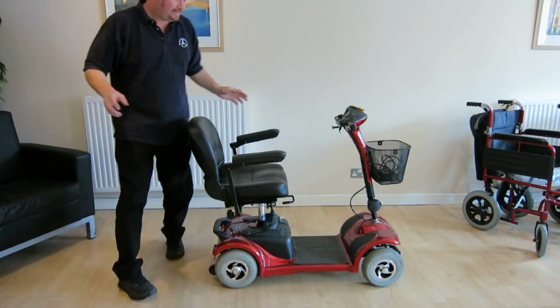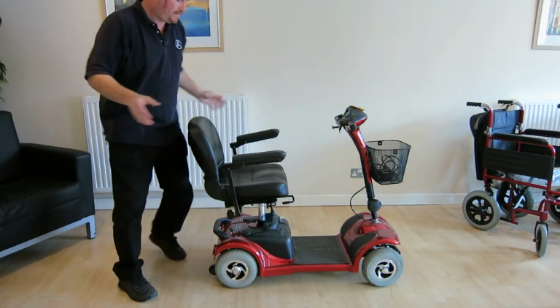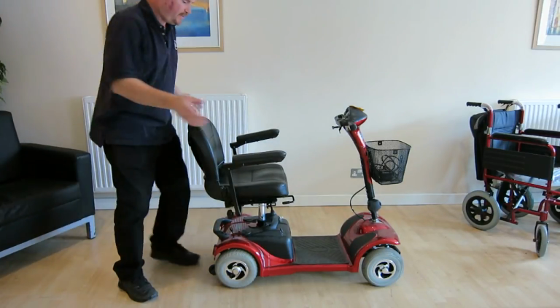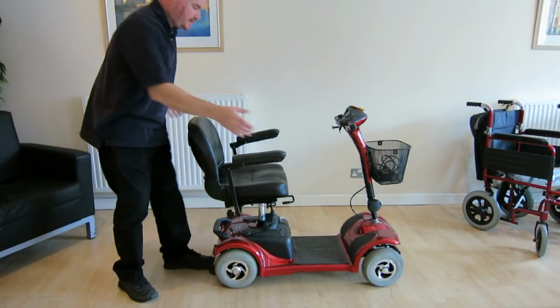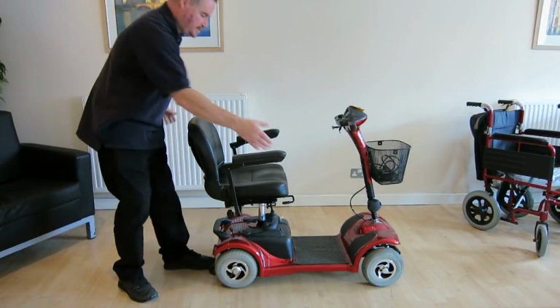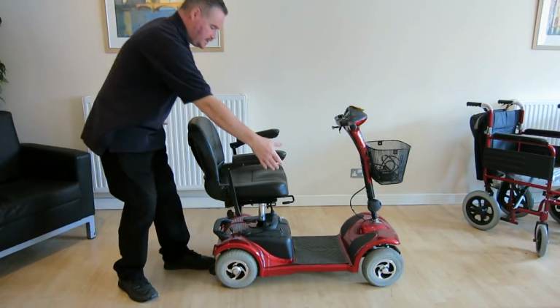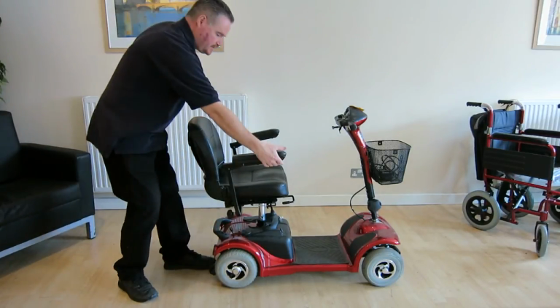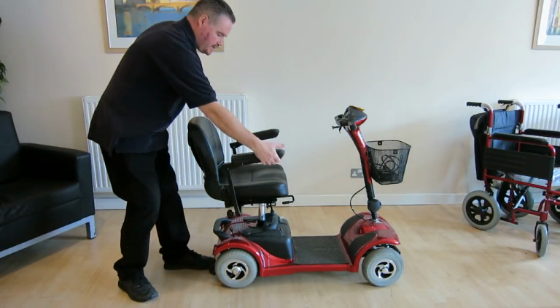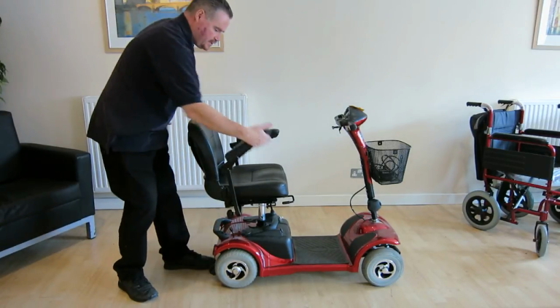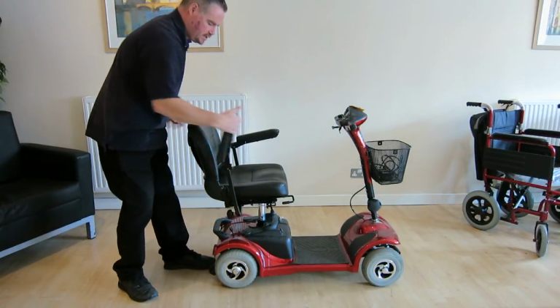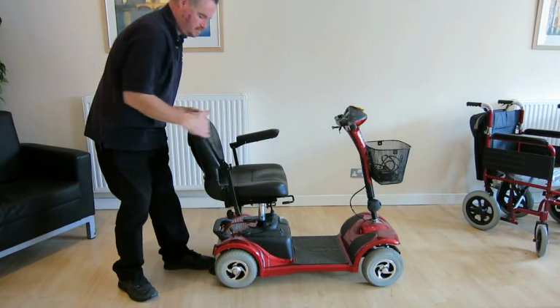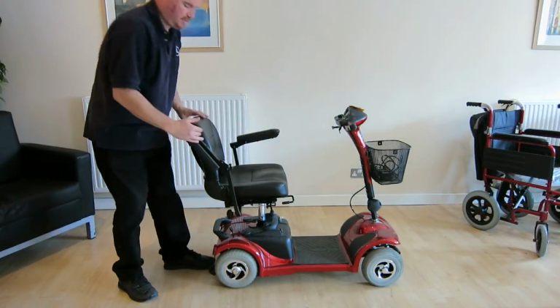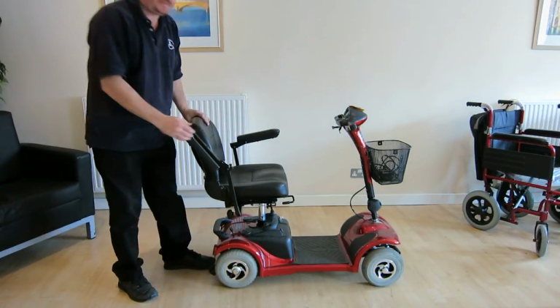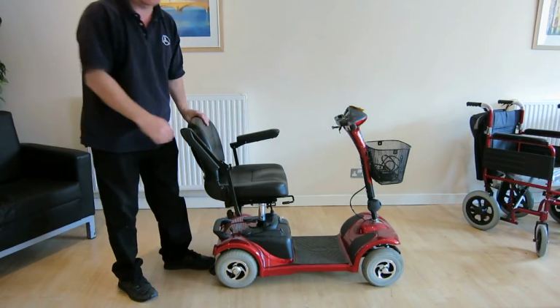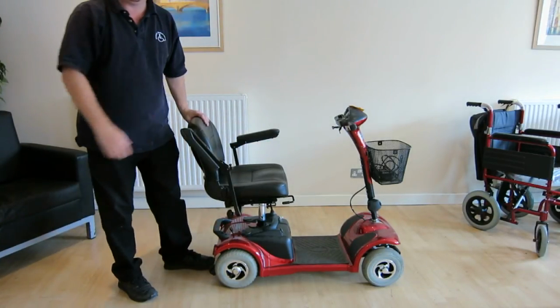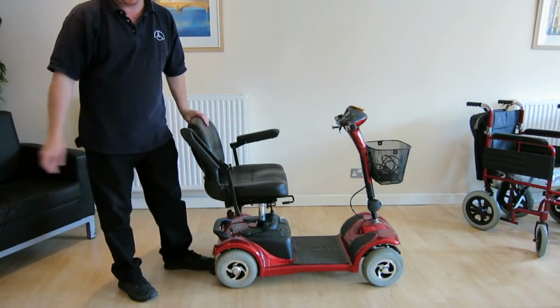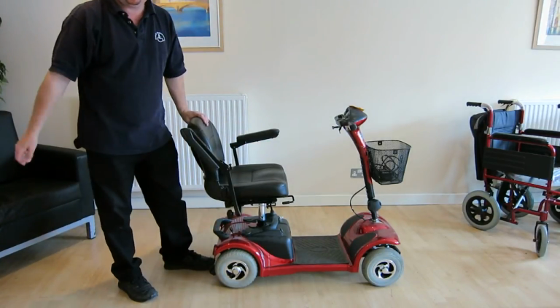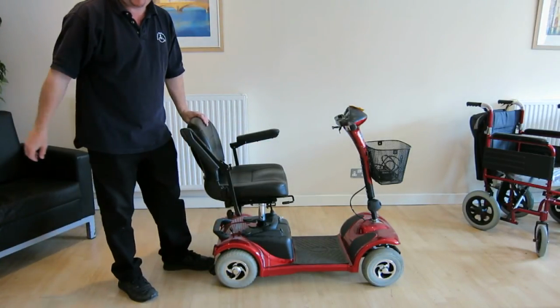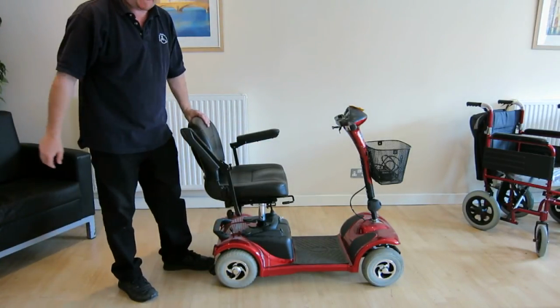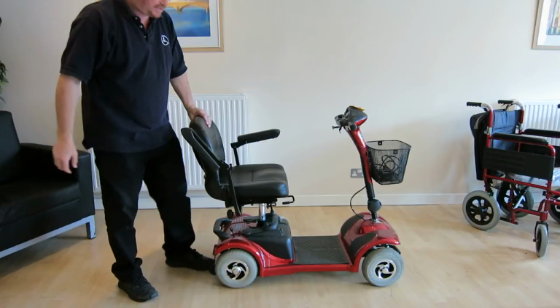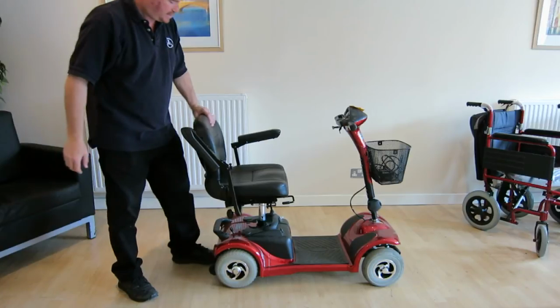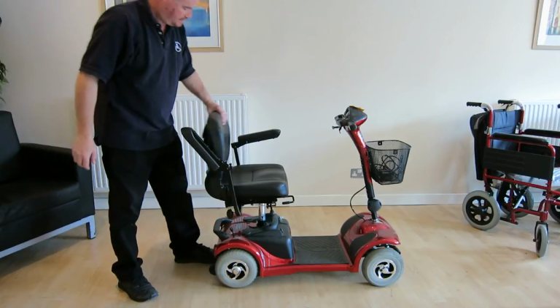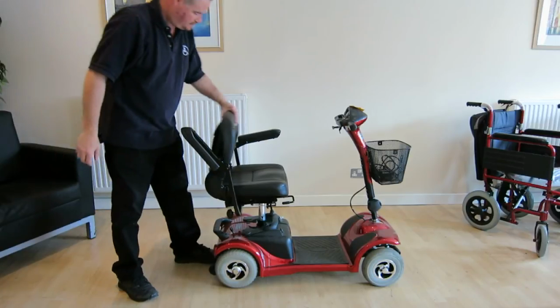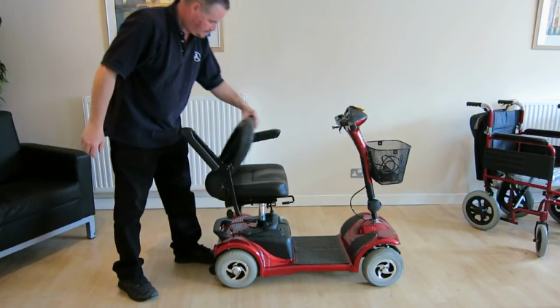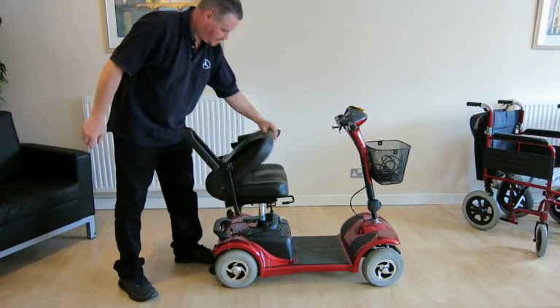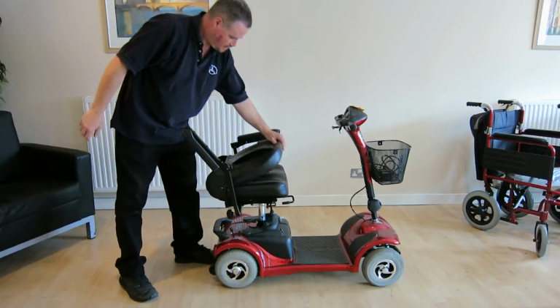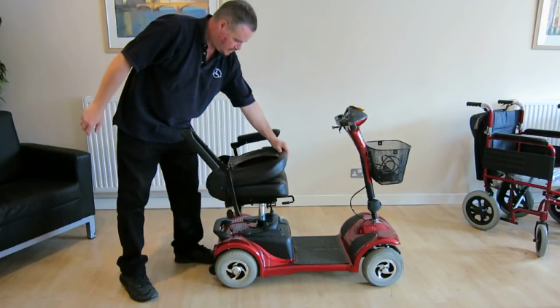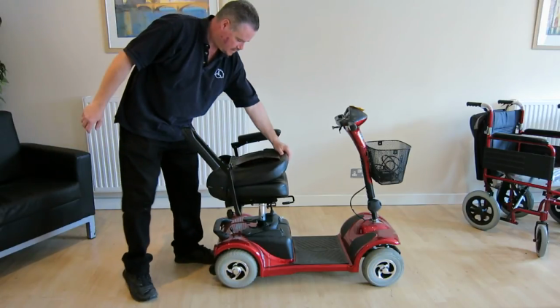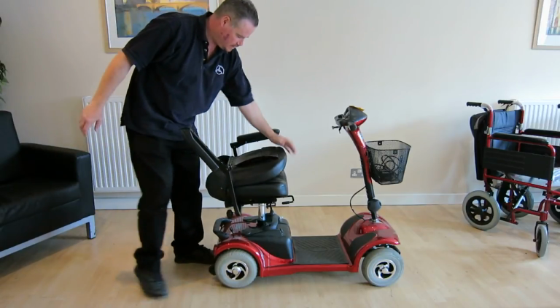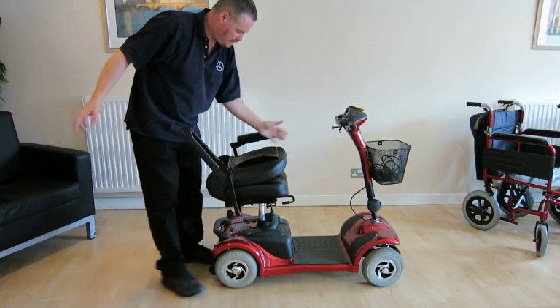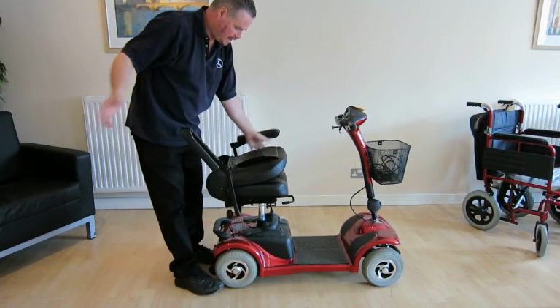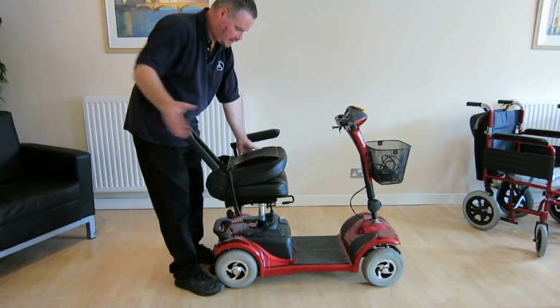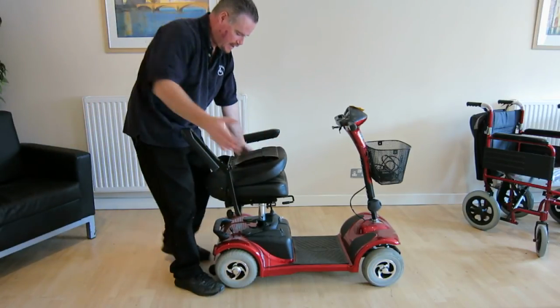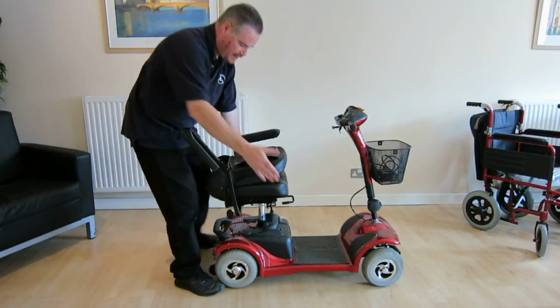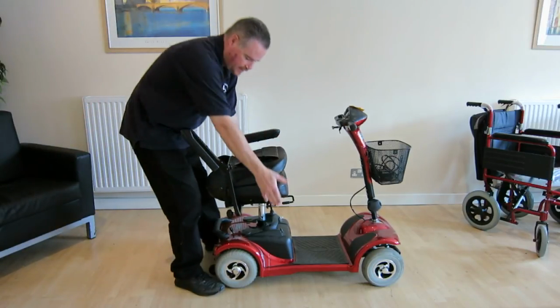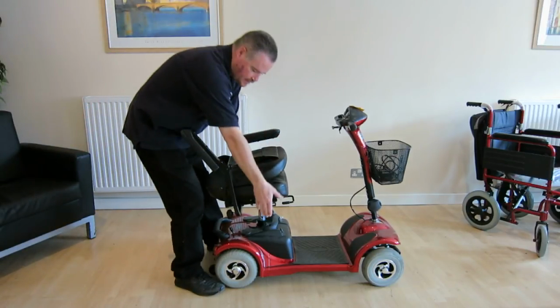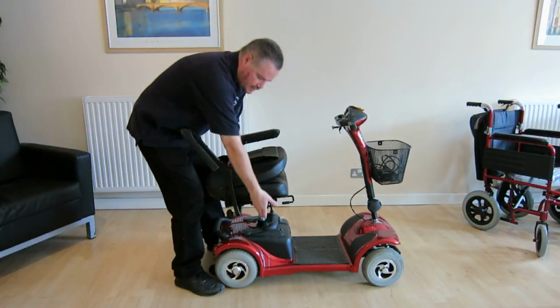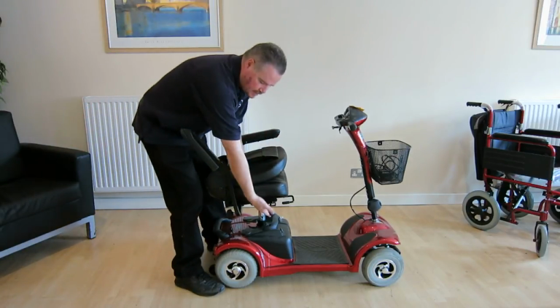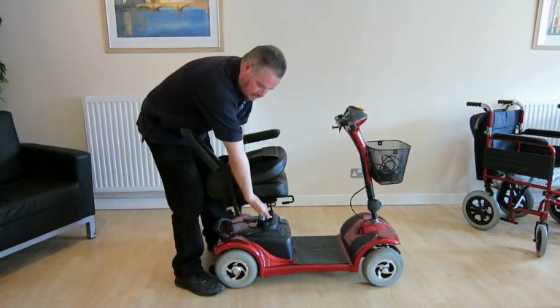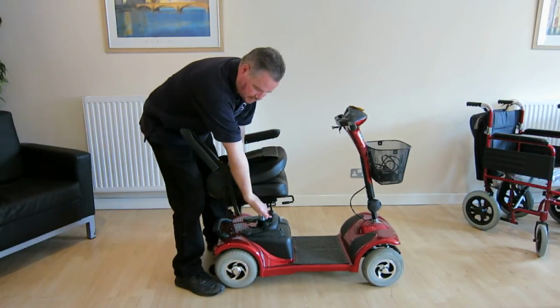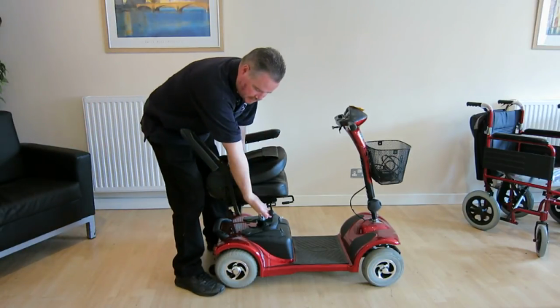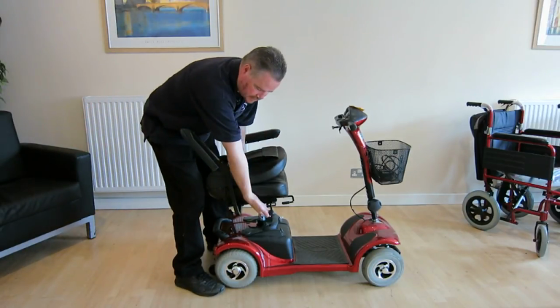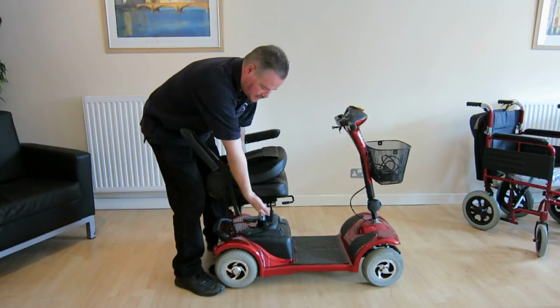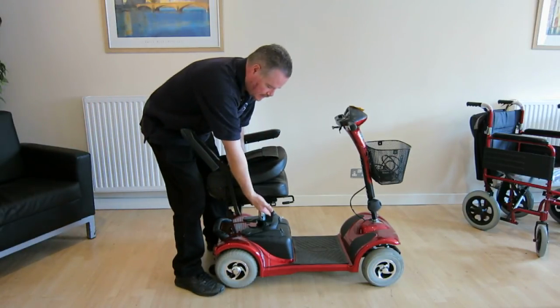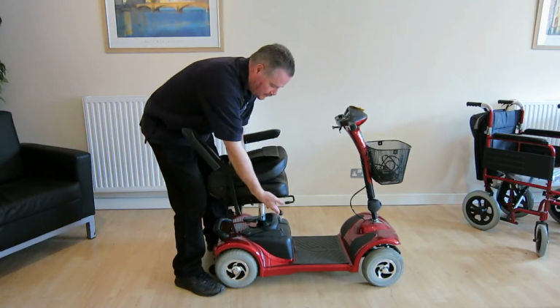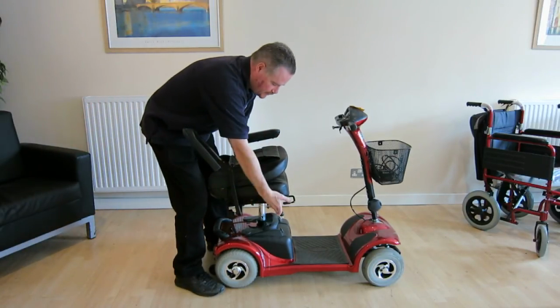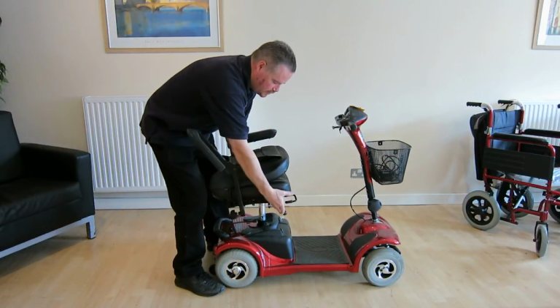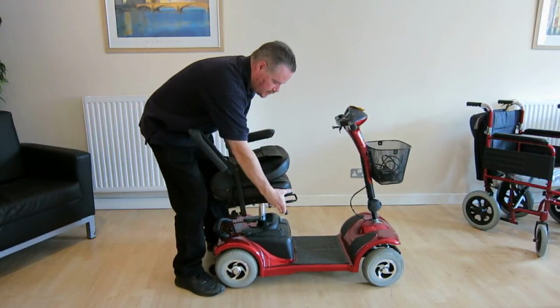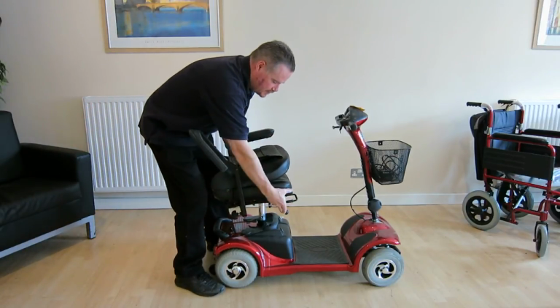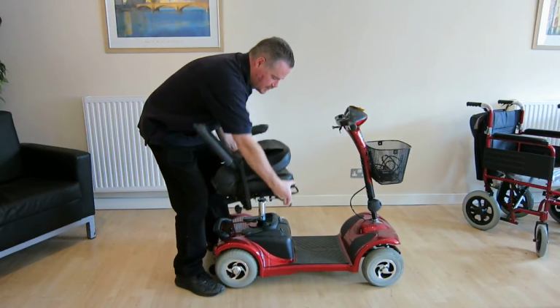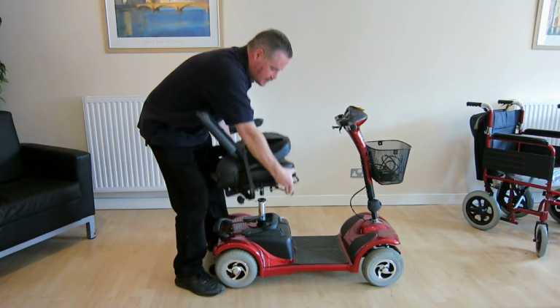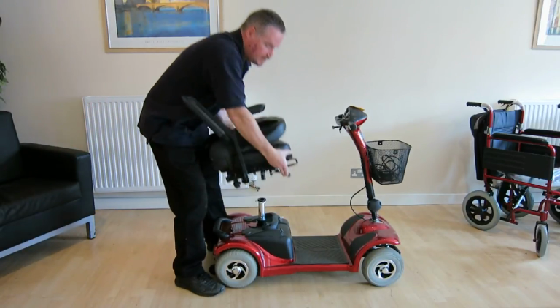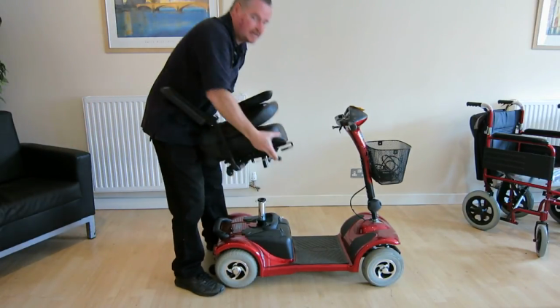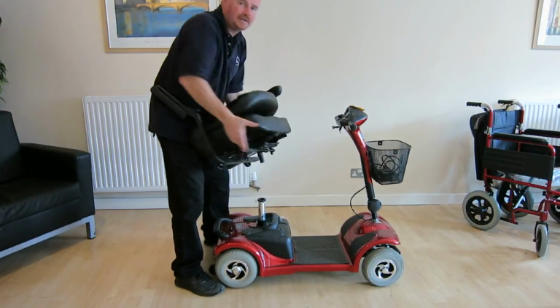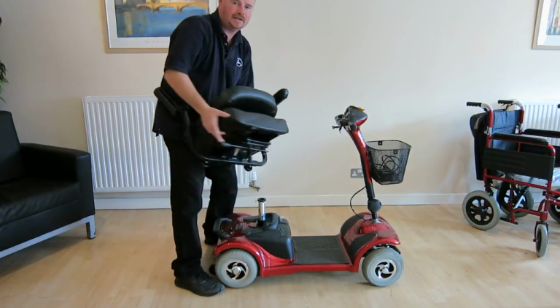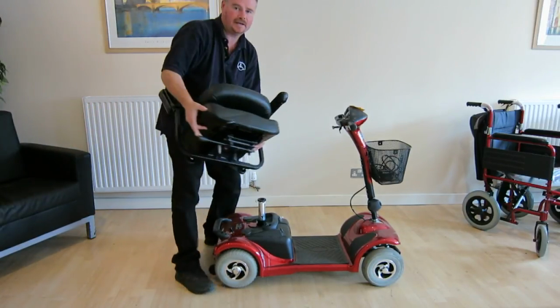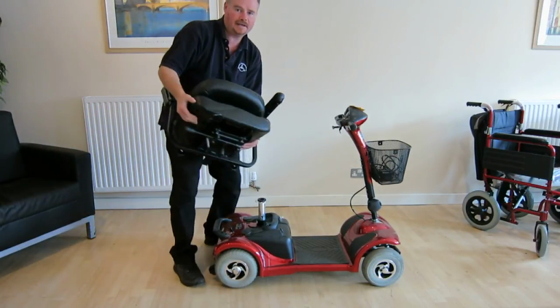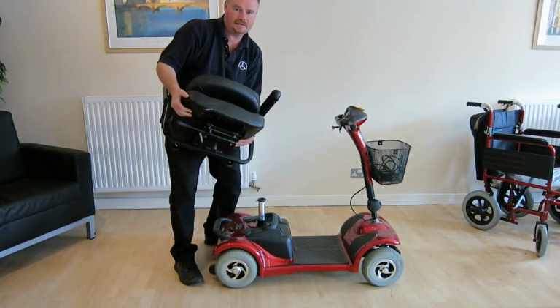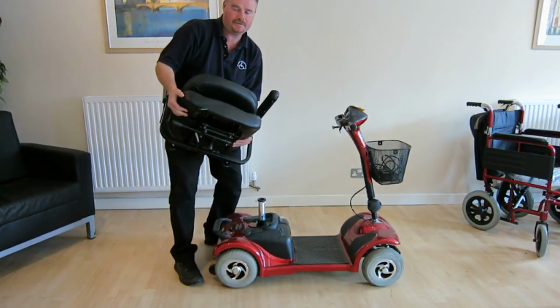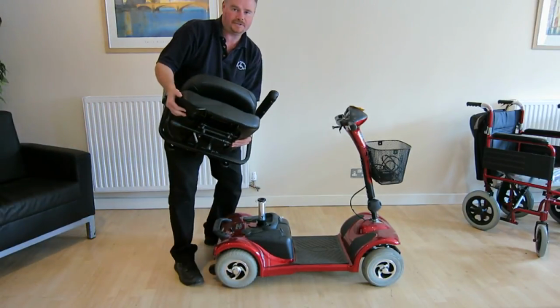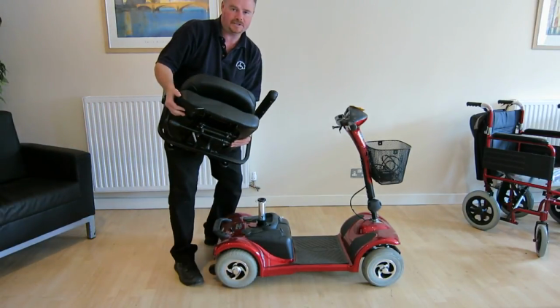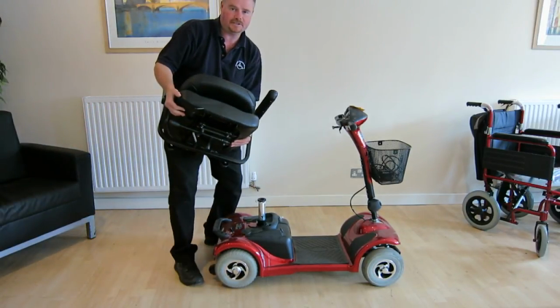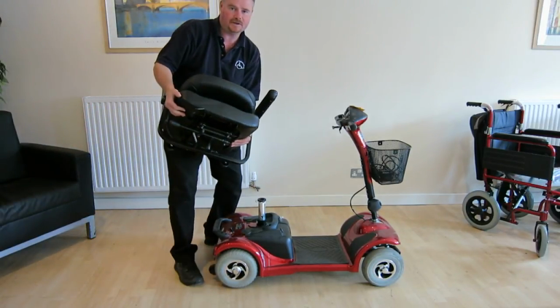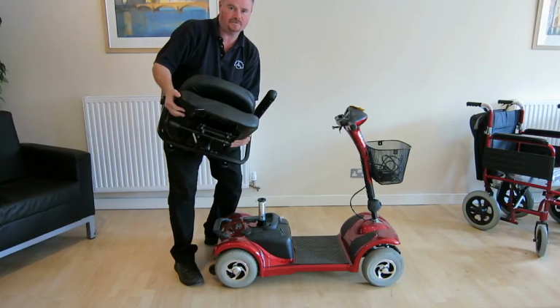First things first, lift up the armrests, seat back down, push this lever forwards and lift the seat up.